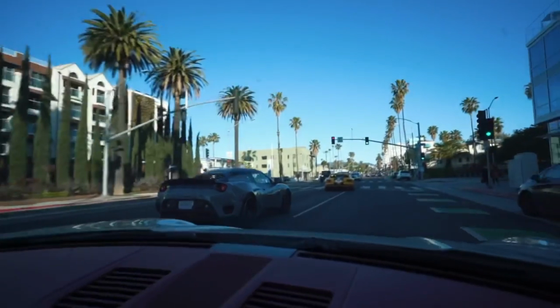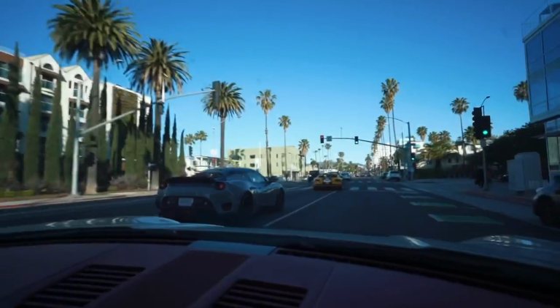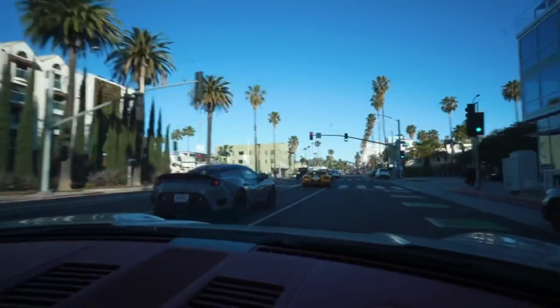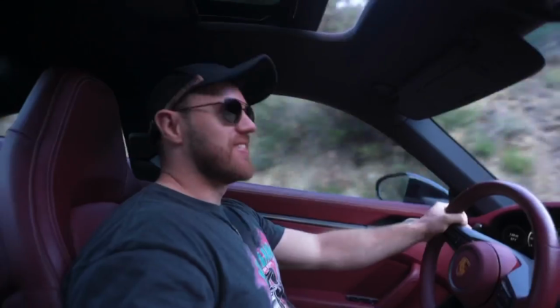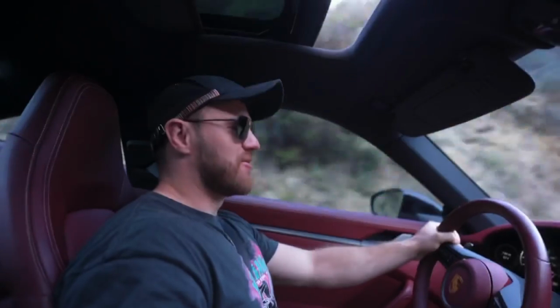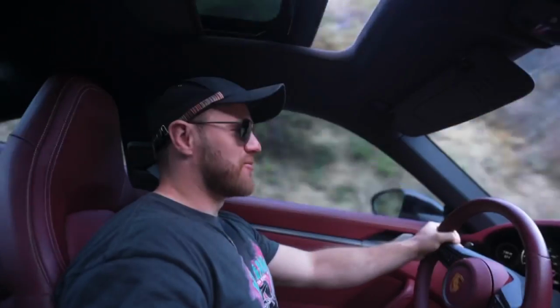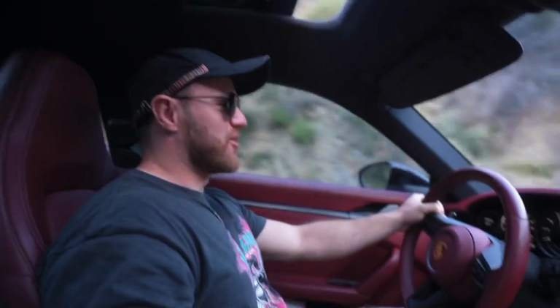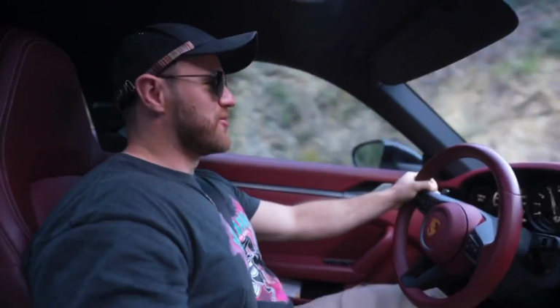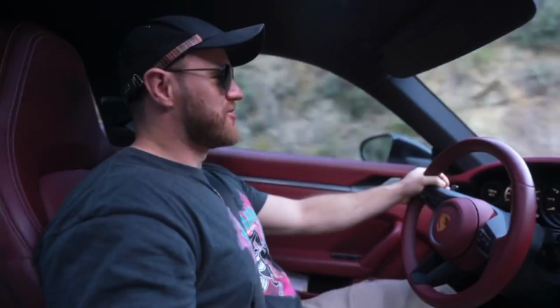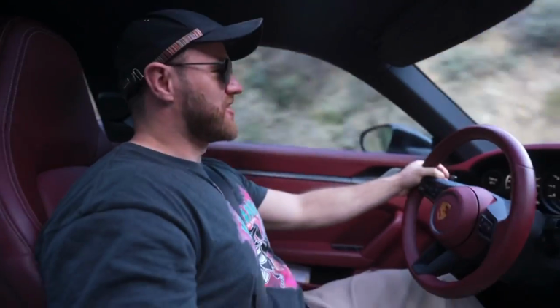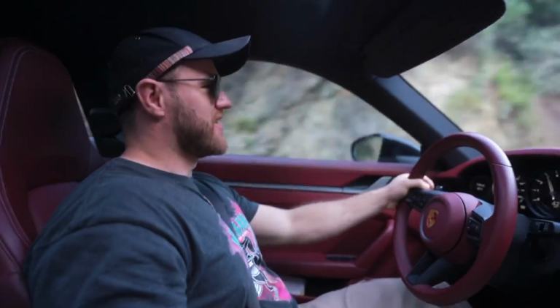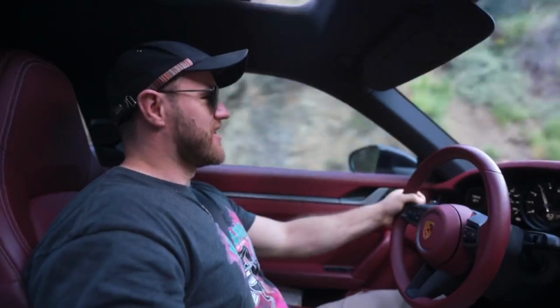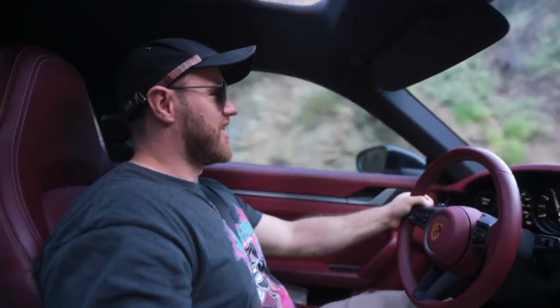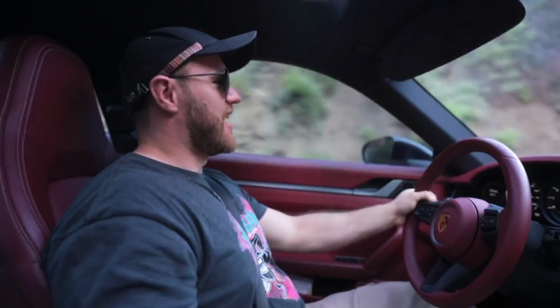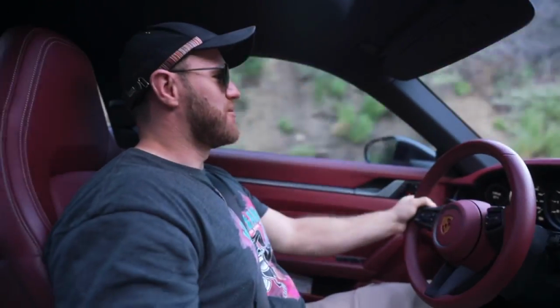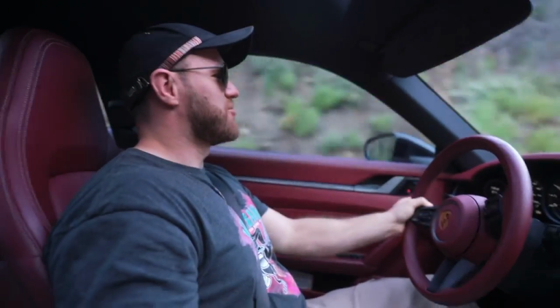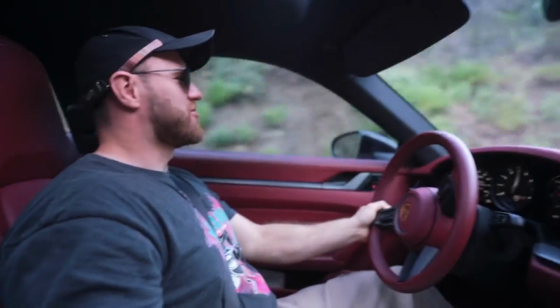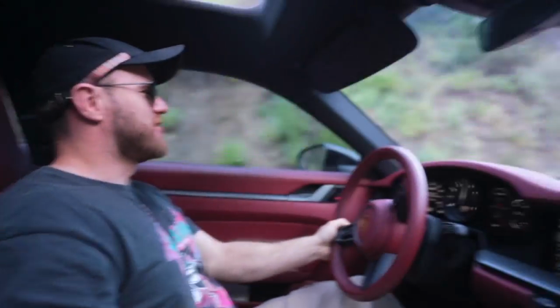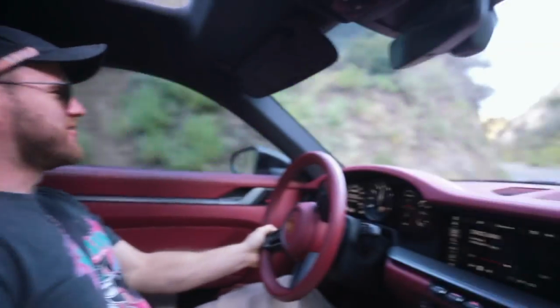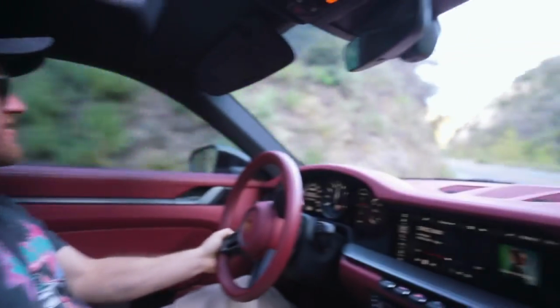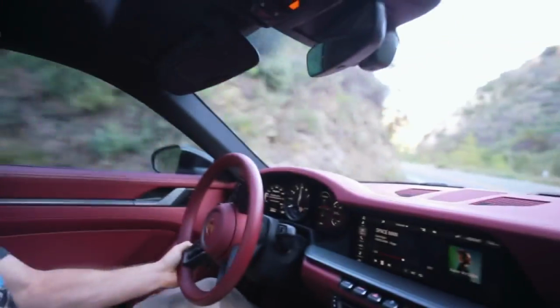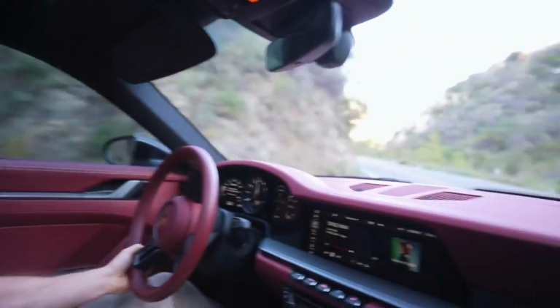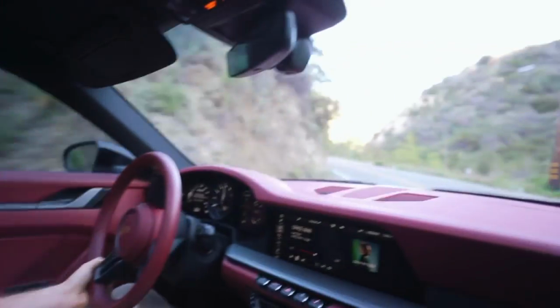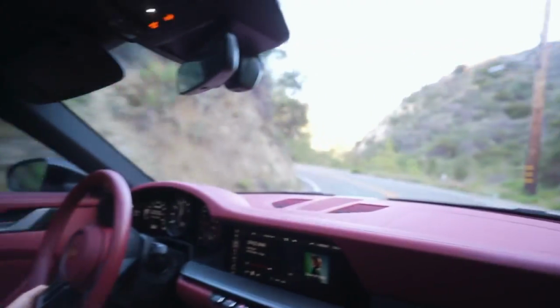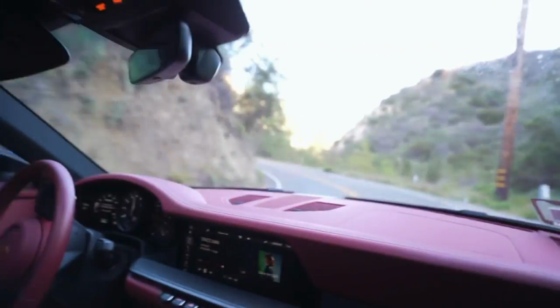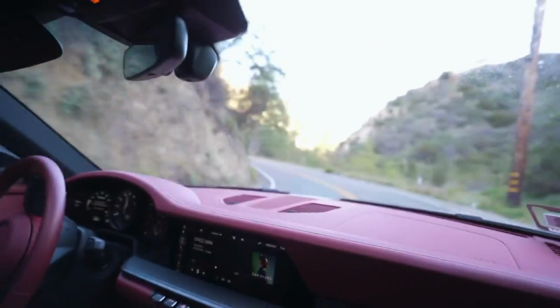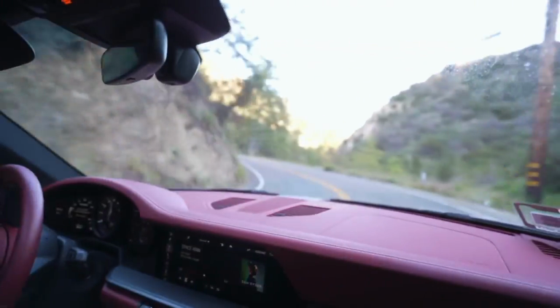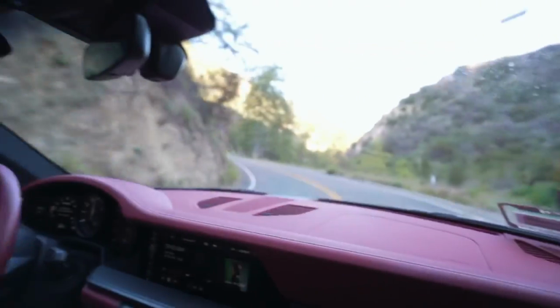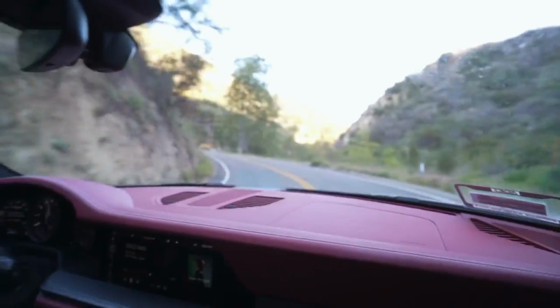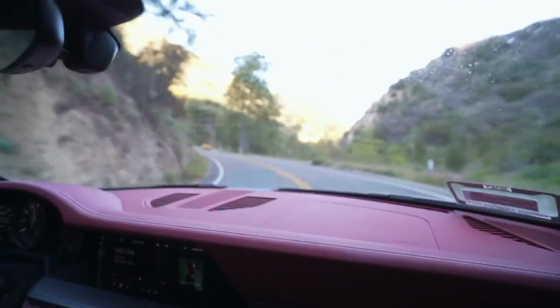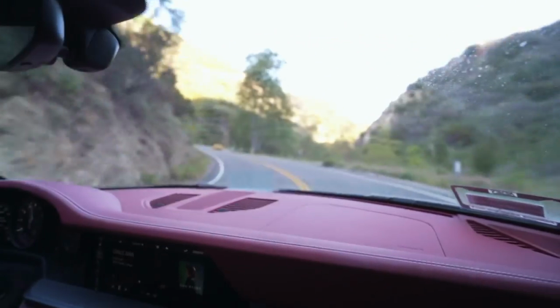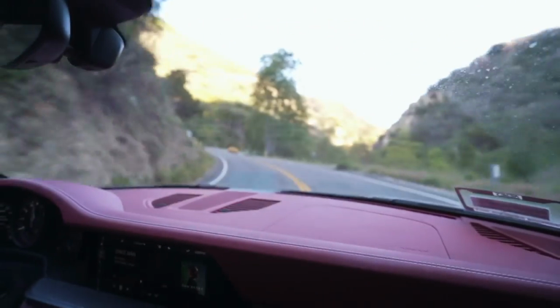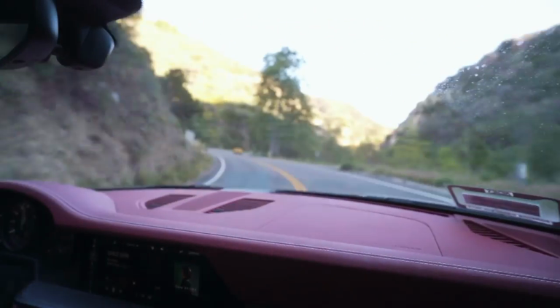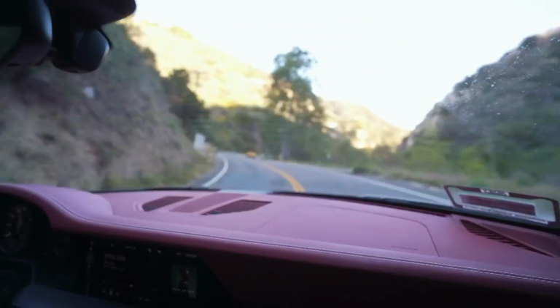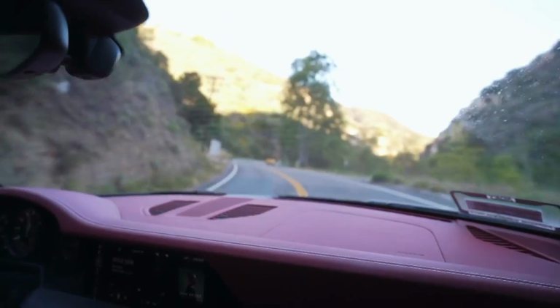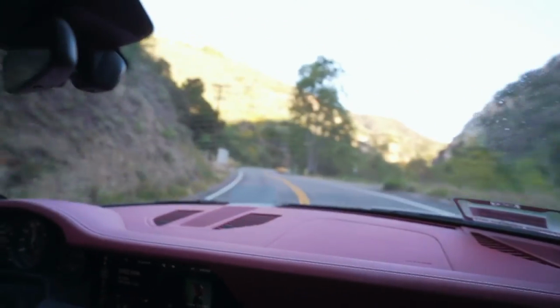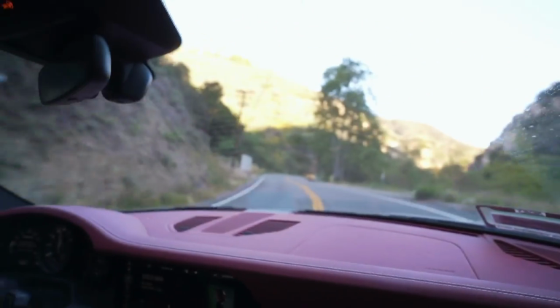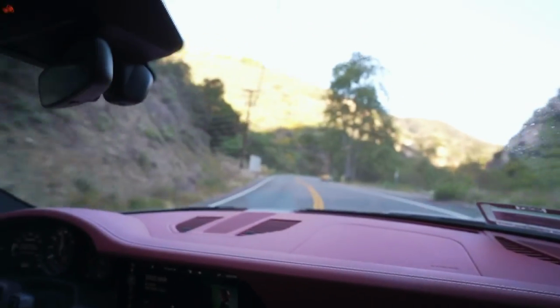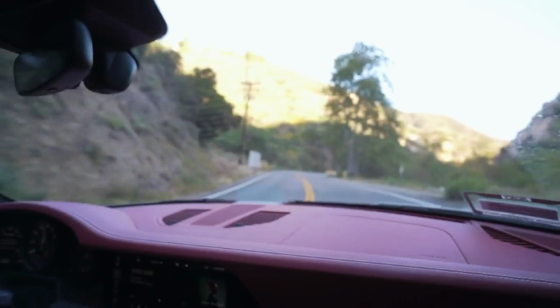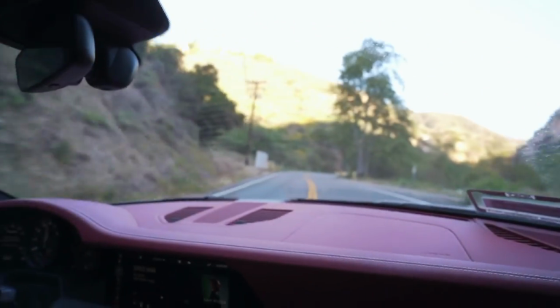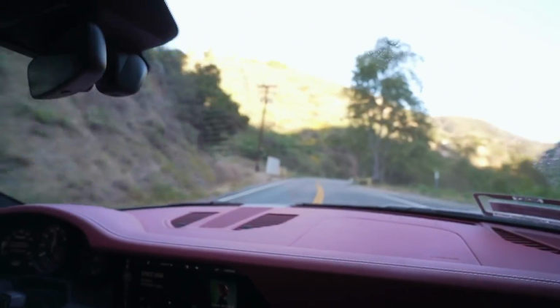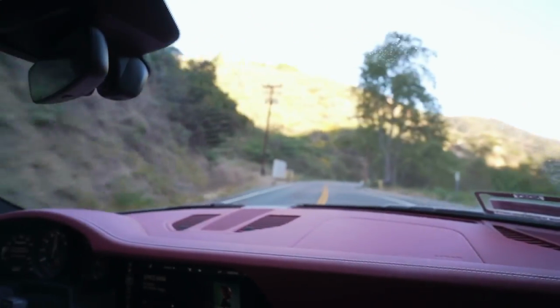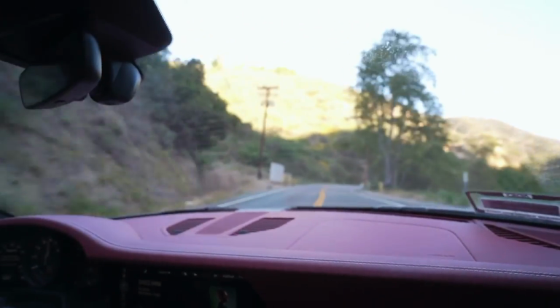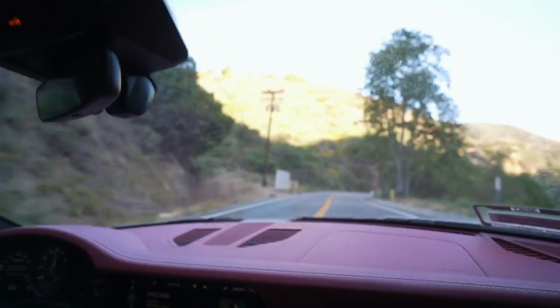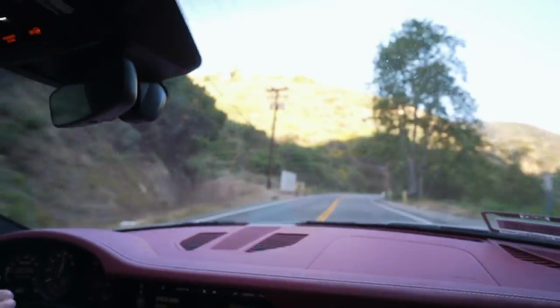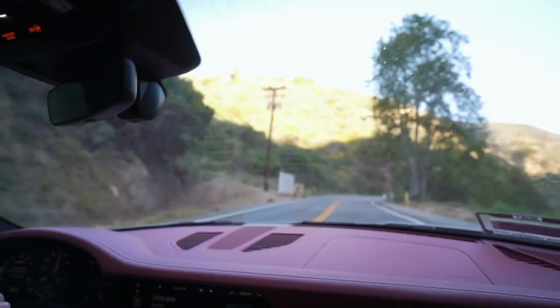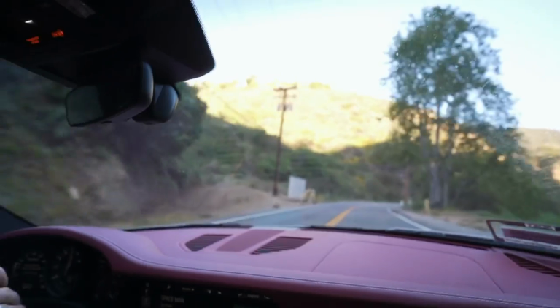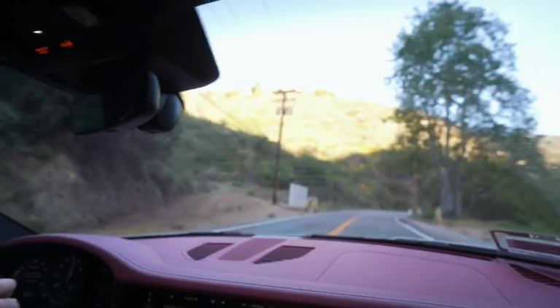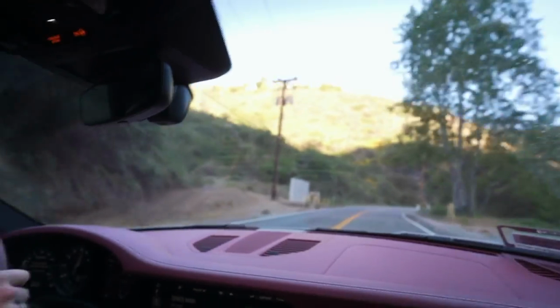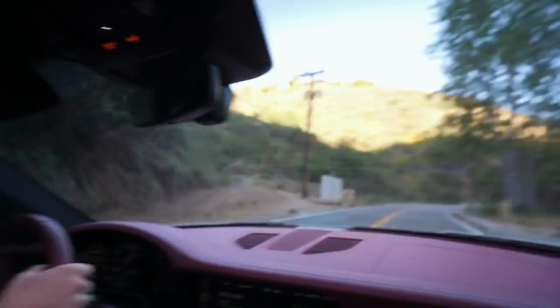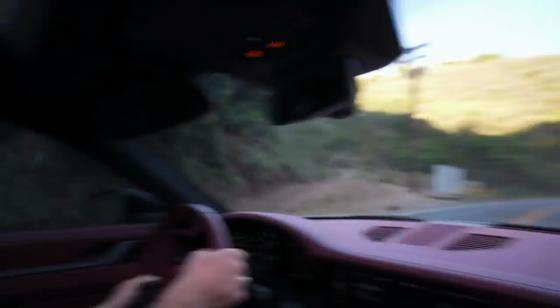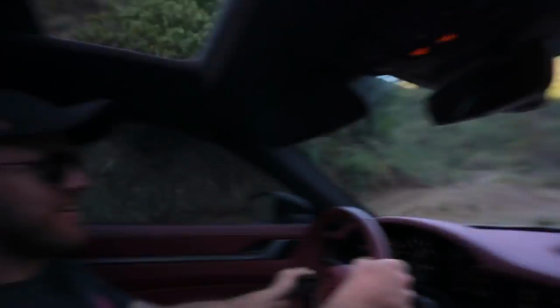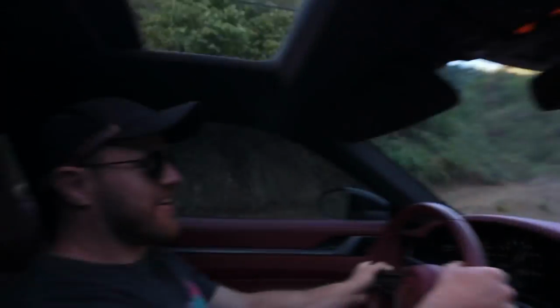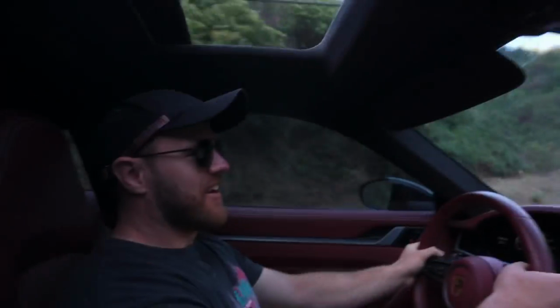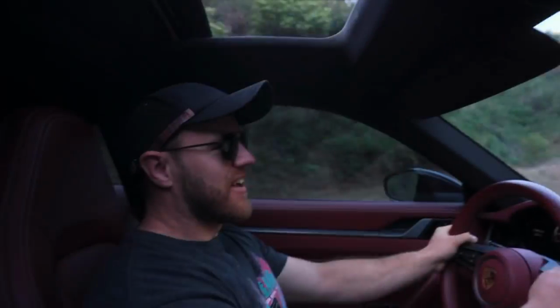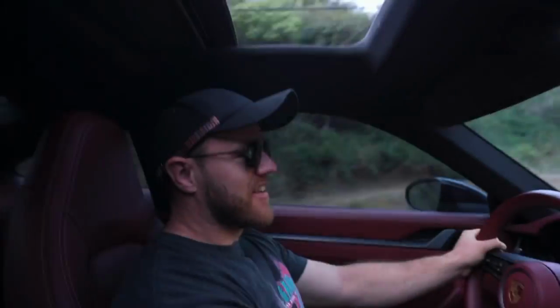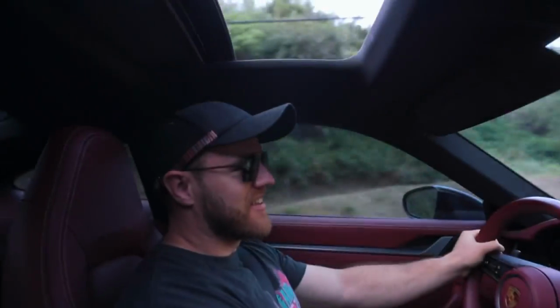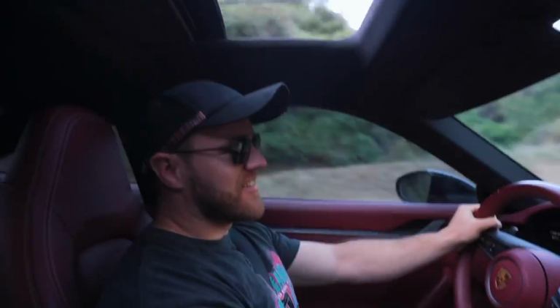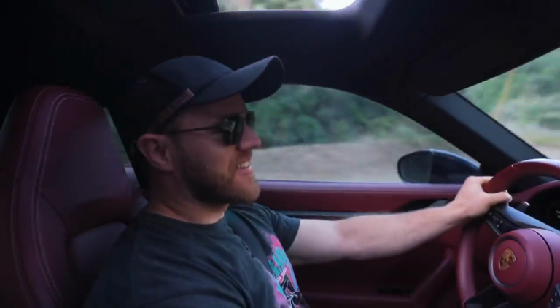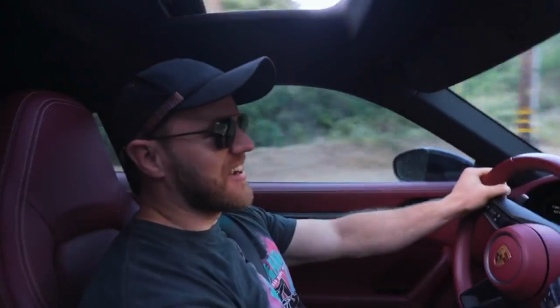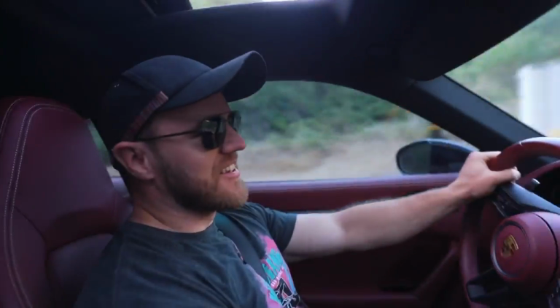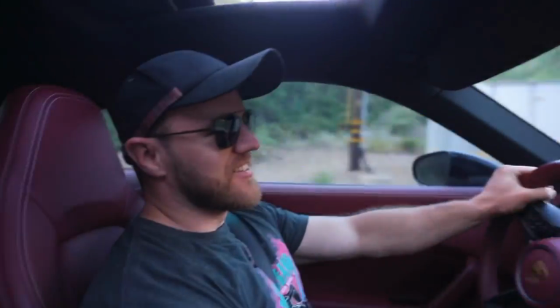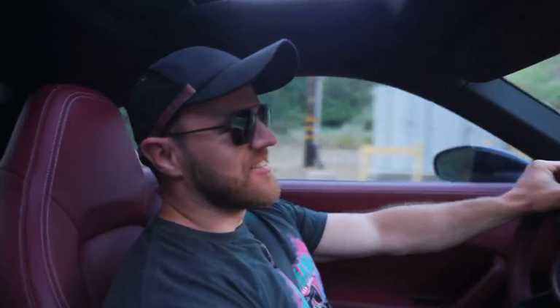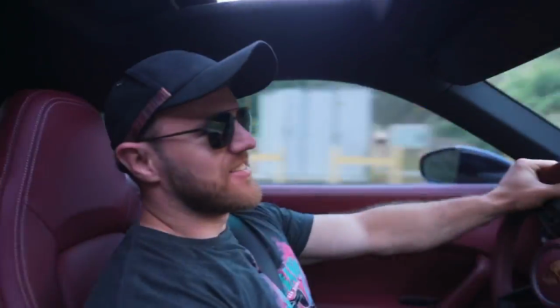The roads here are absolutely stunning. I'm going to get the lid off and hit these canyons.